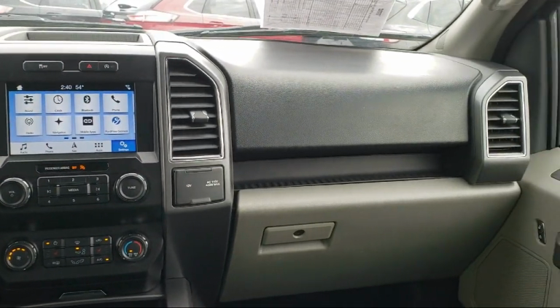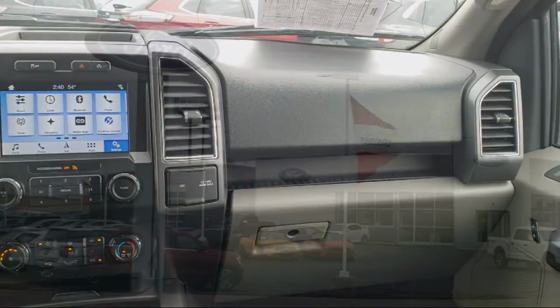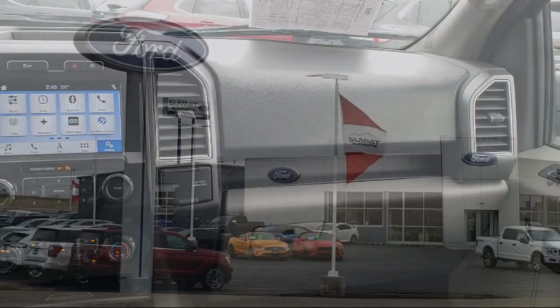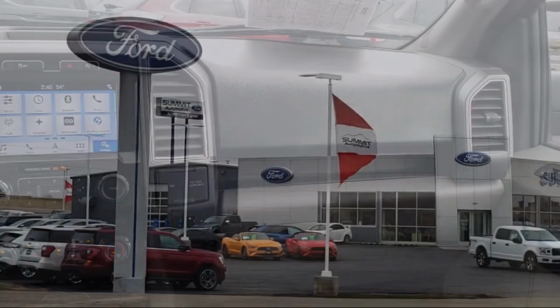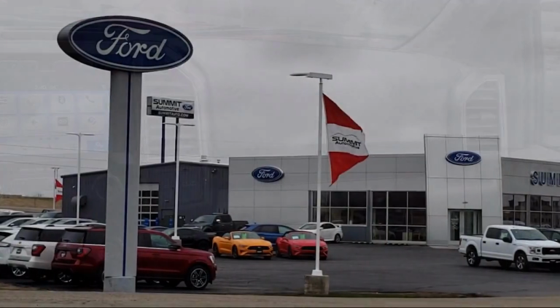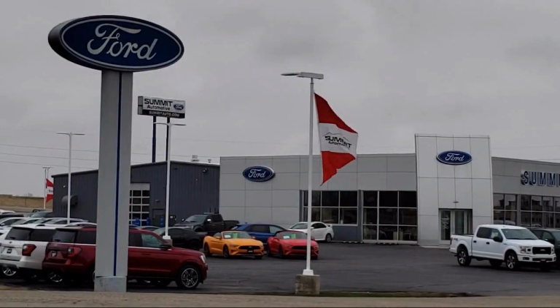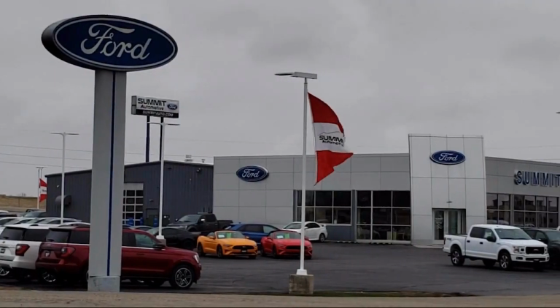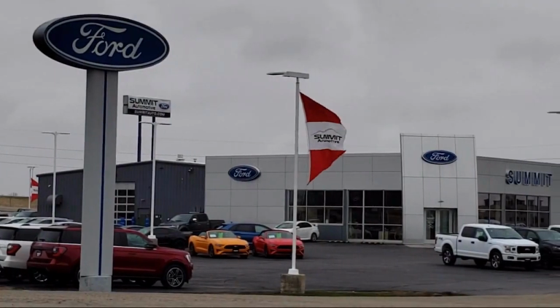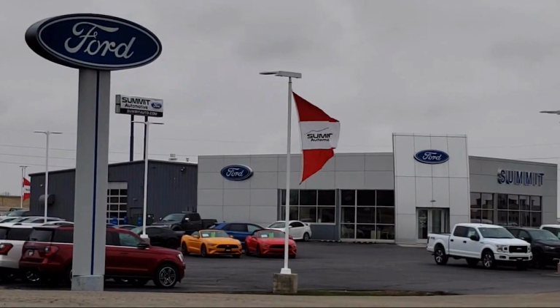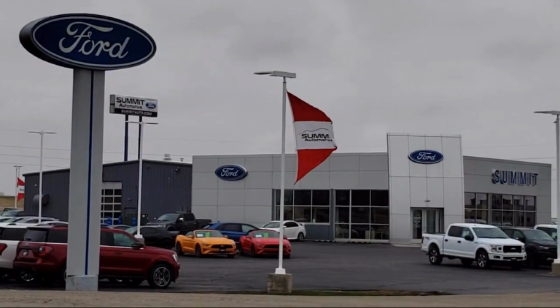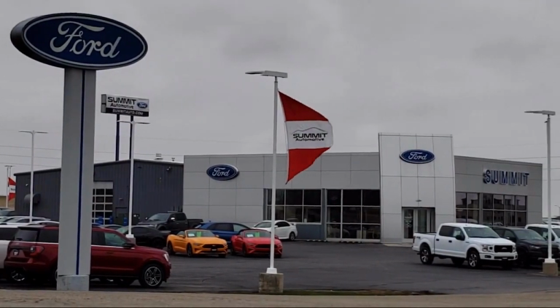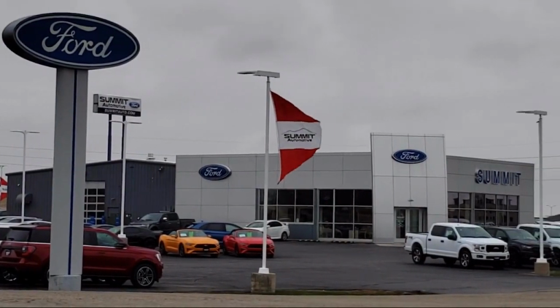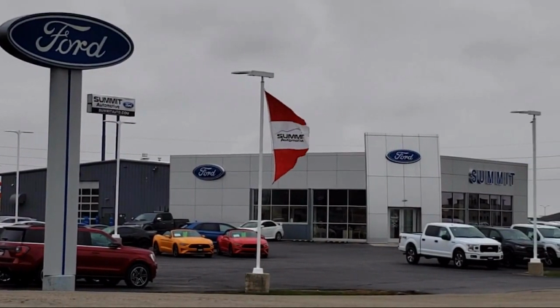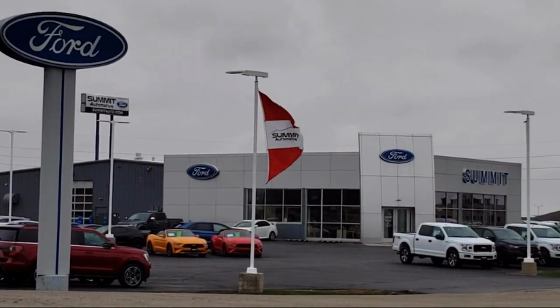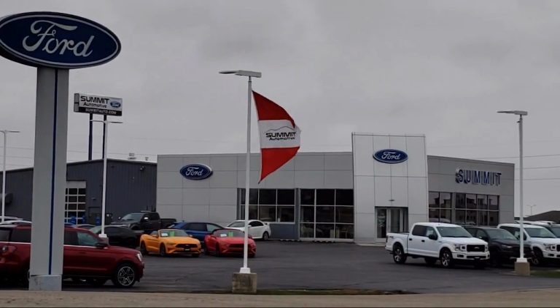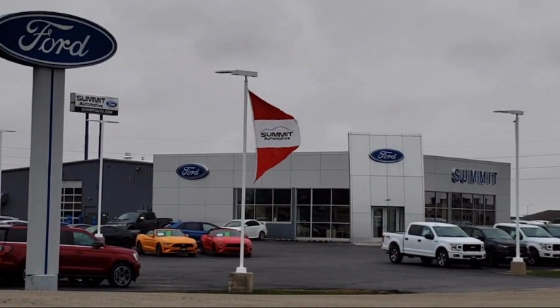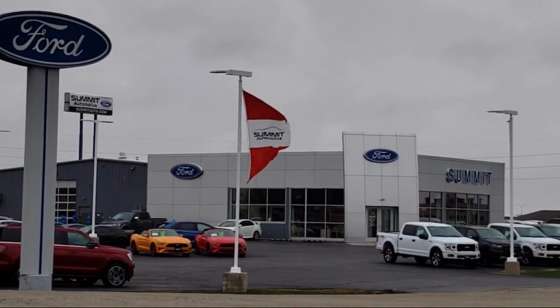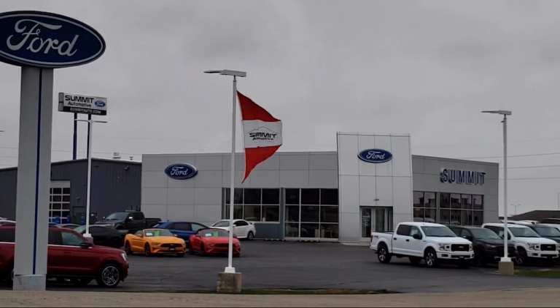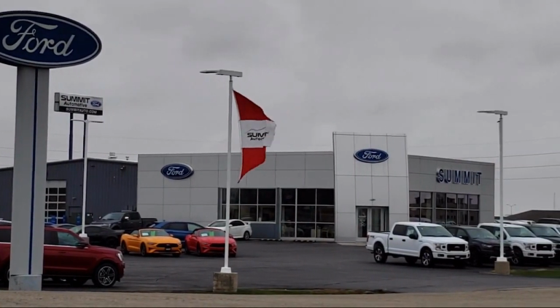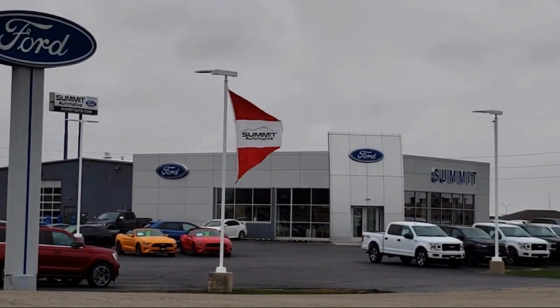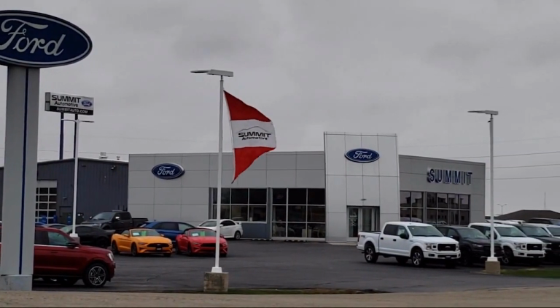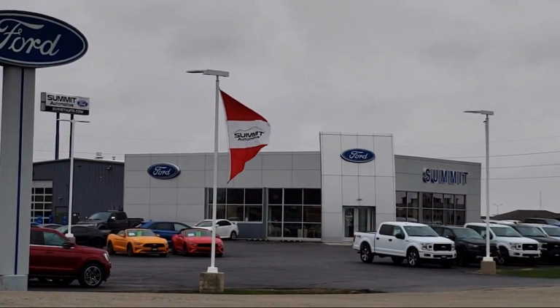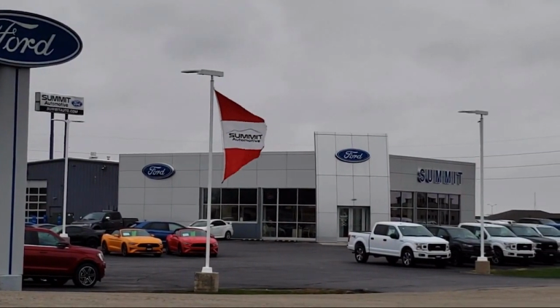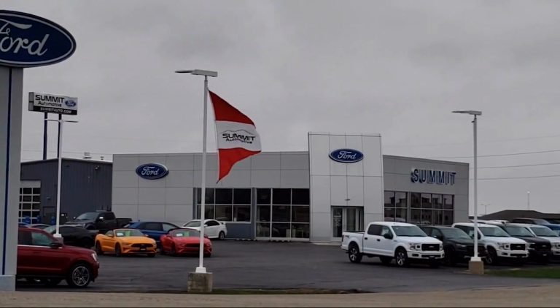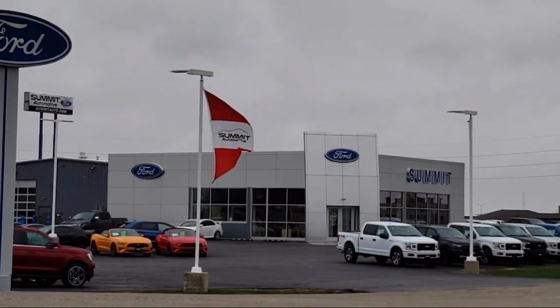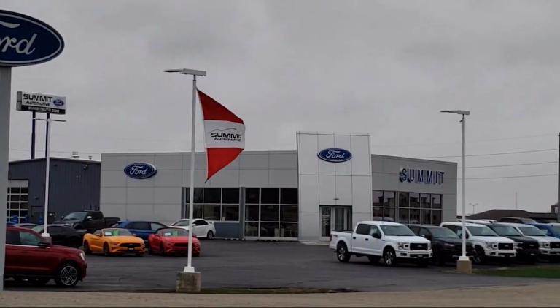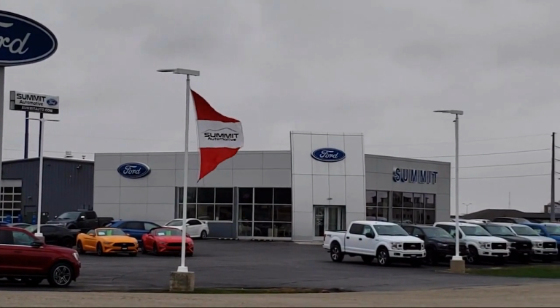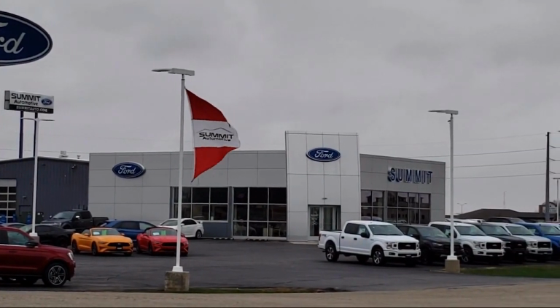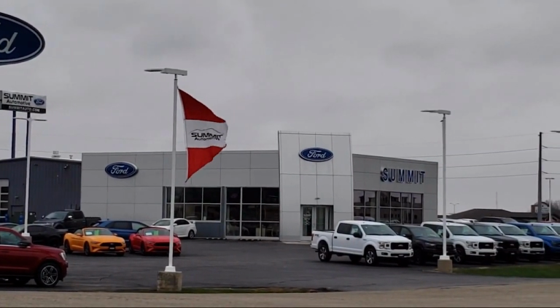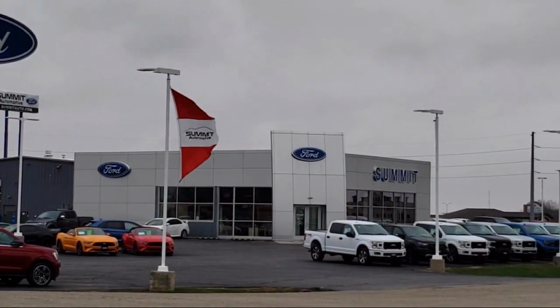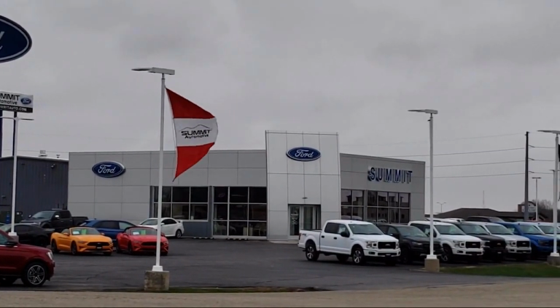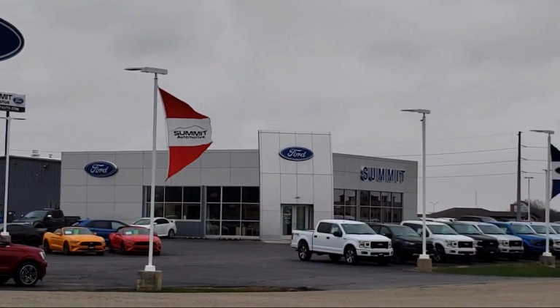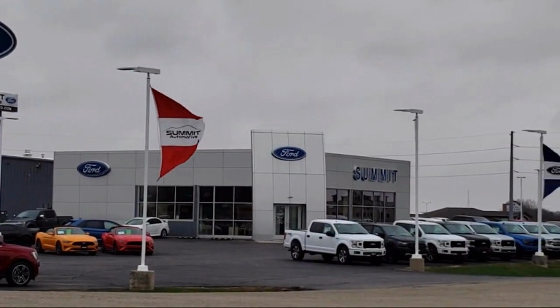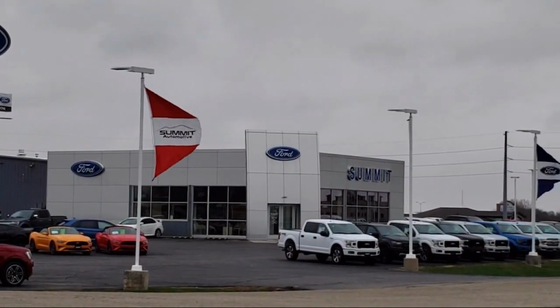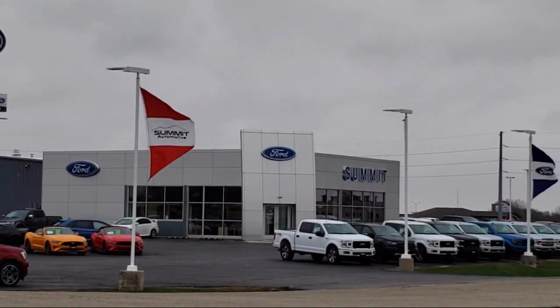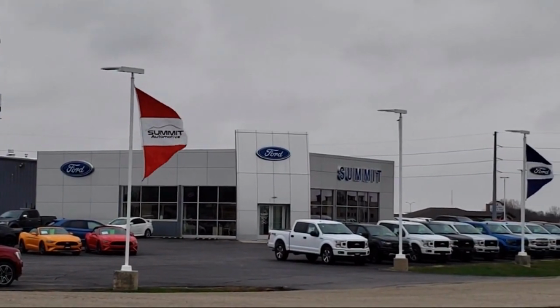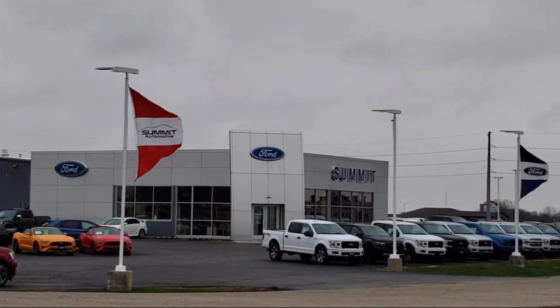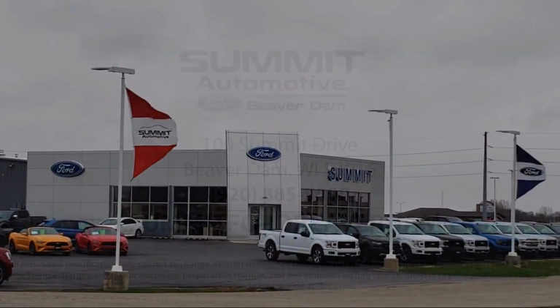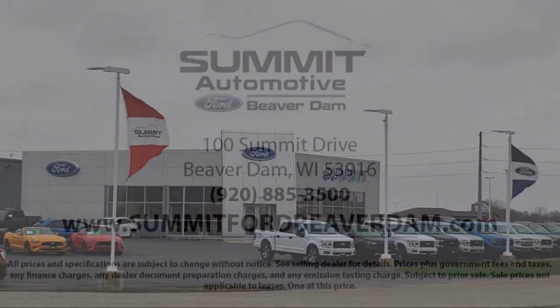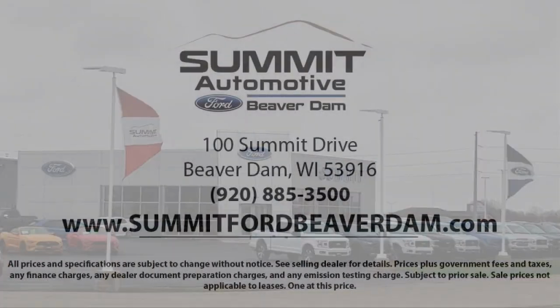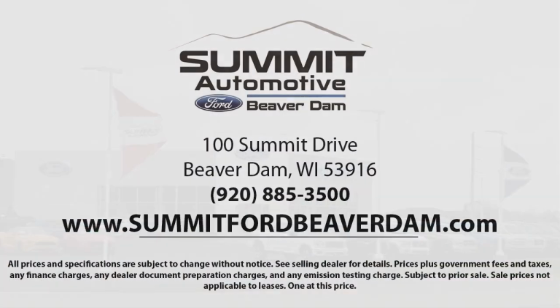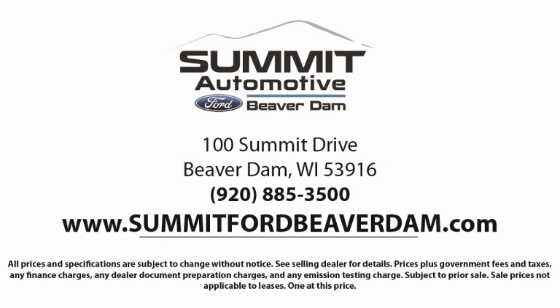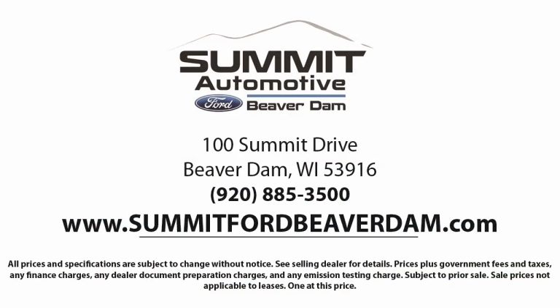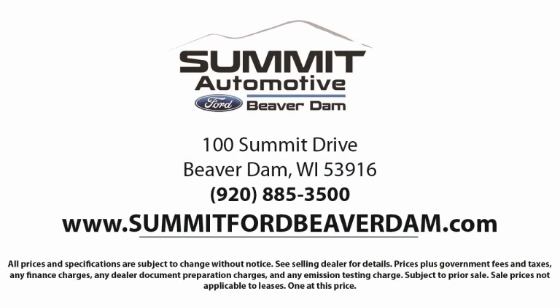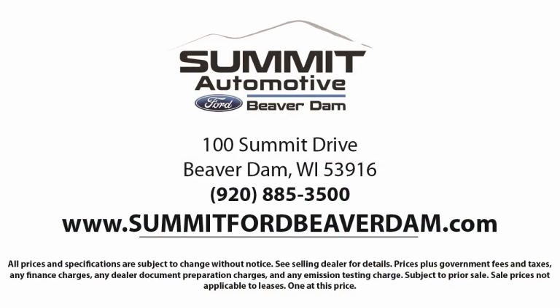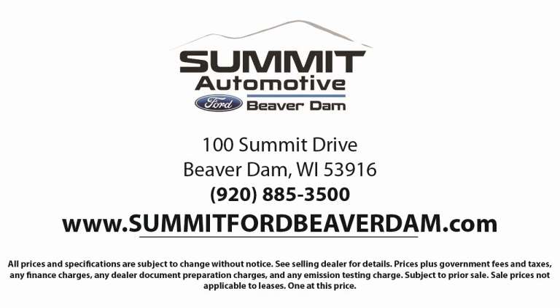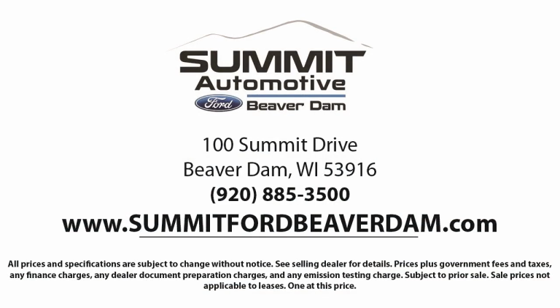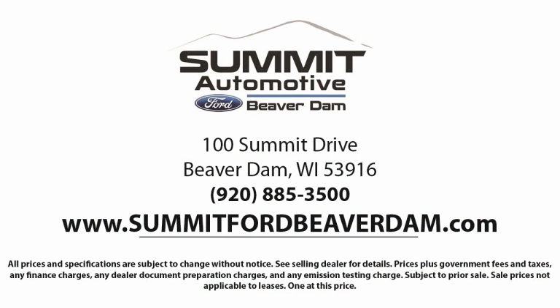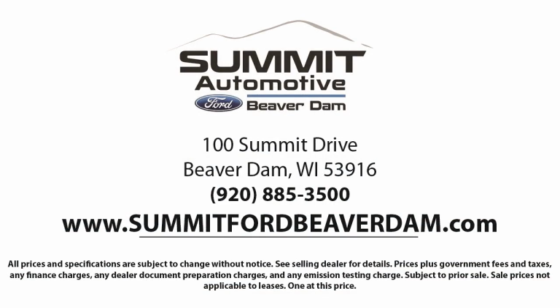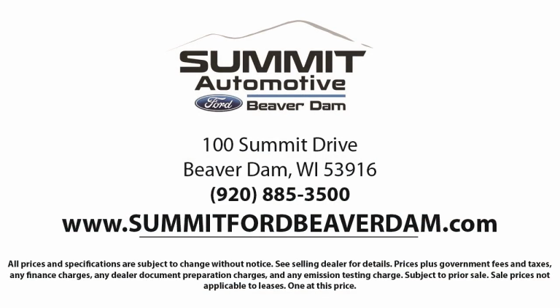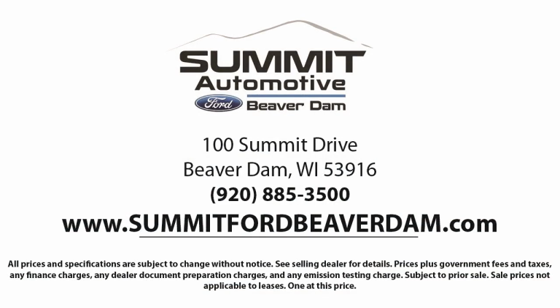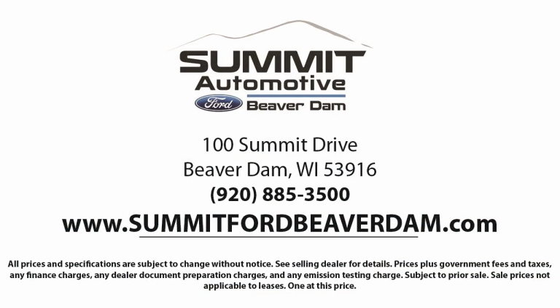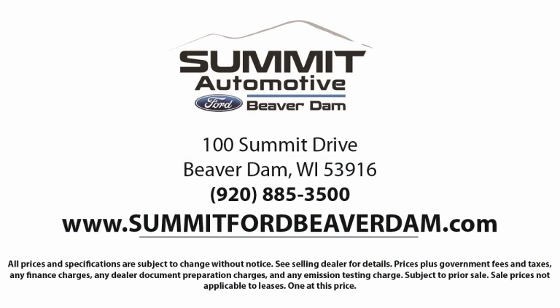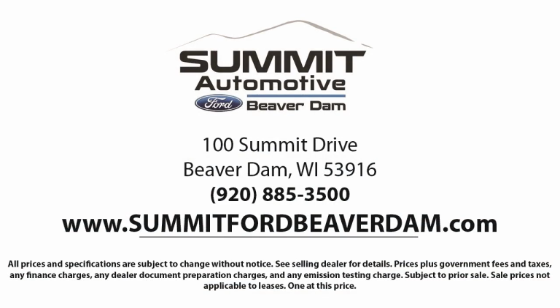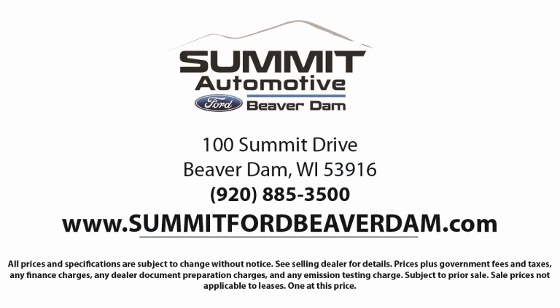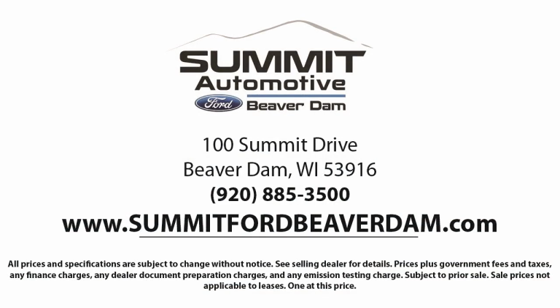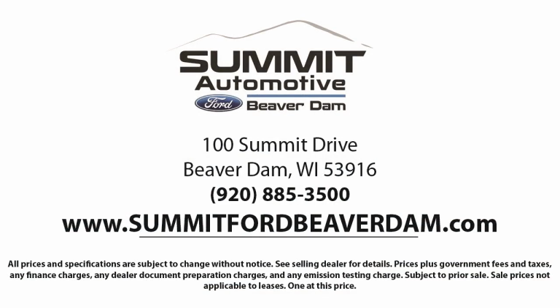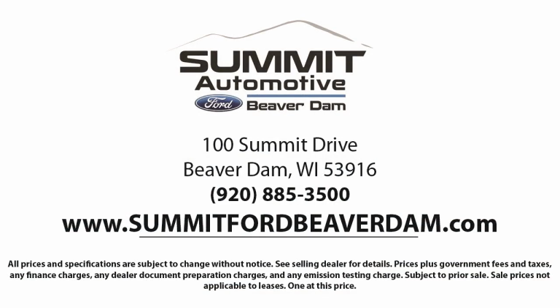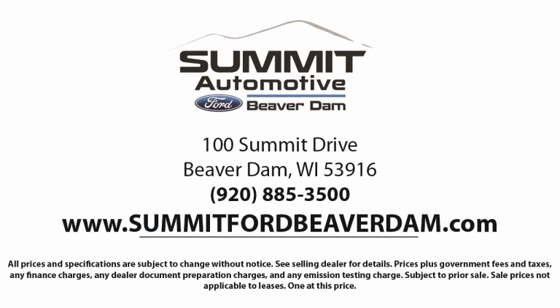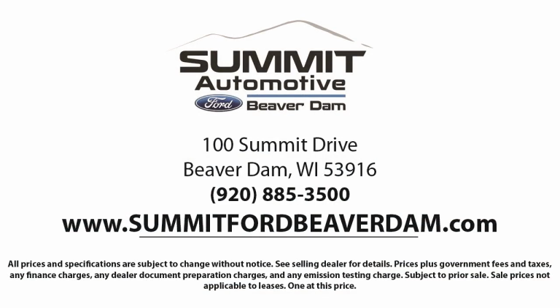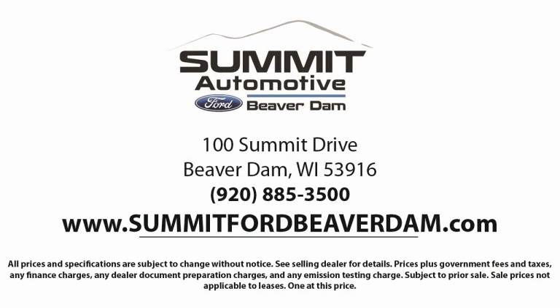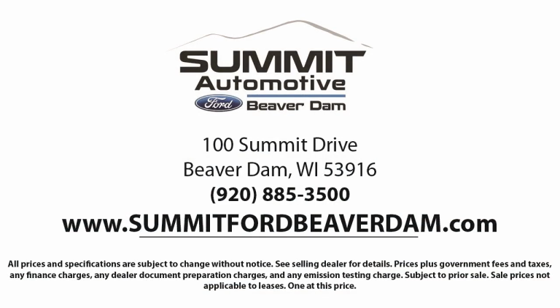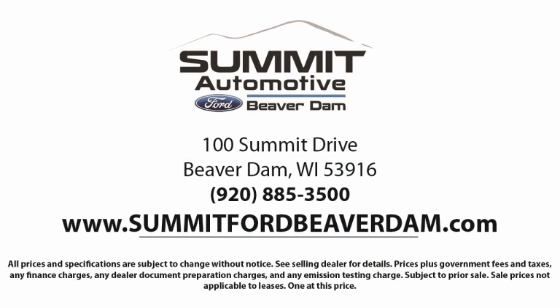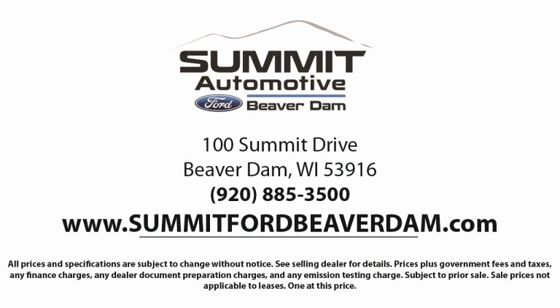Come see us today and experience the satisfaction that comes from being a Summit Ford customer. We're located at 100 Summit Drive in Beaver Dam.